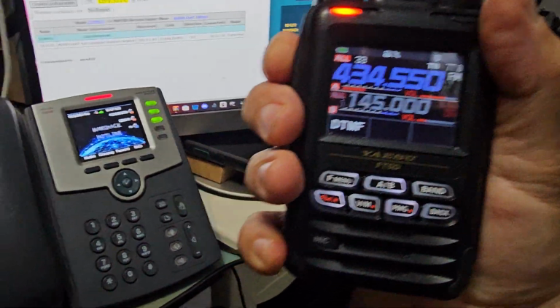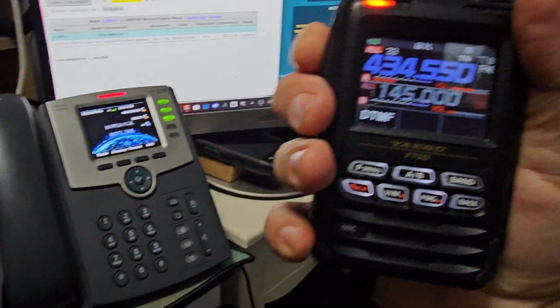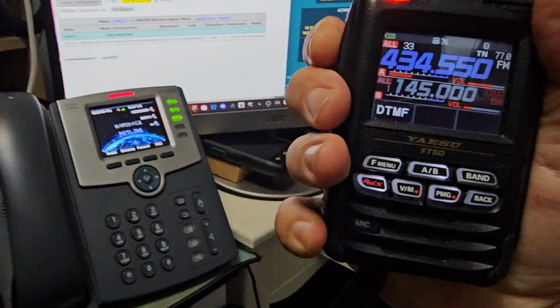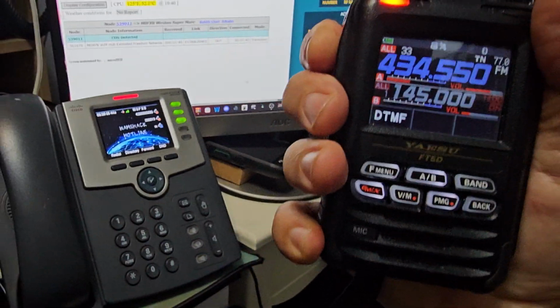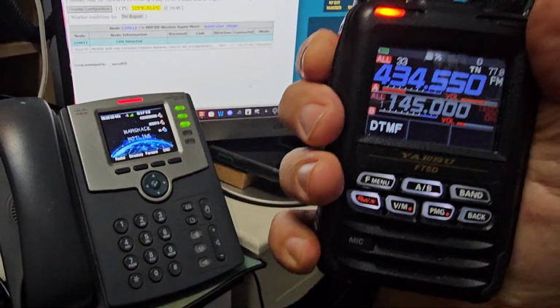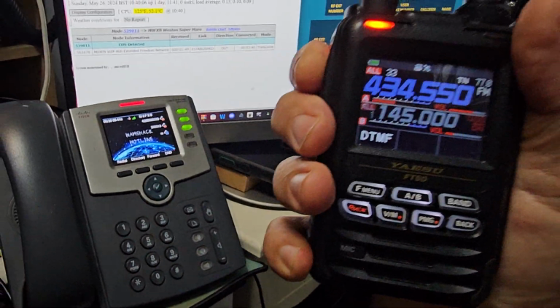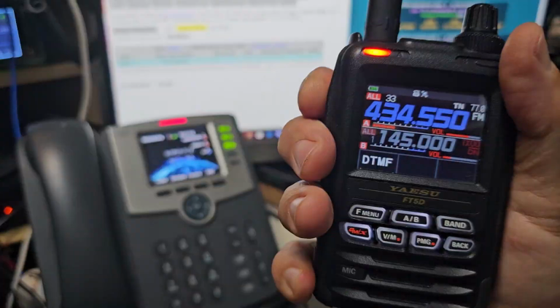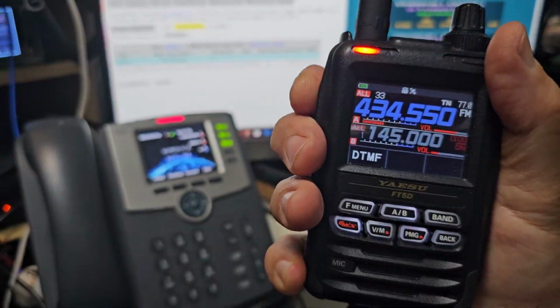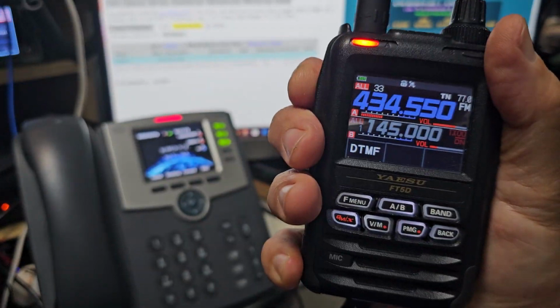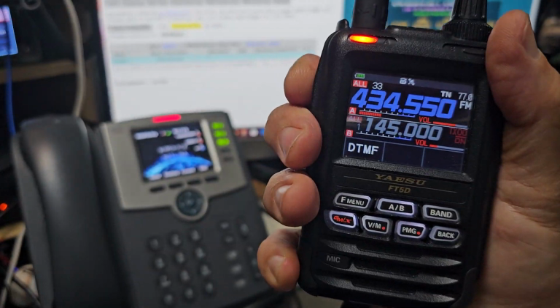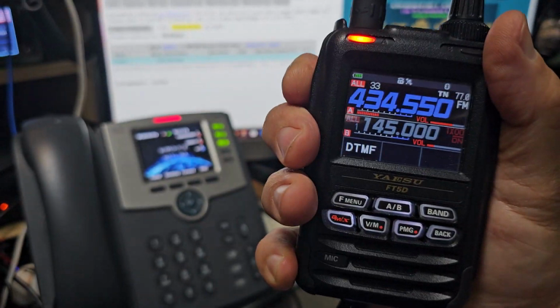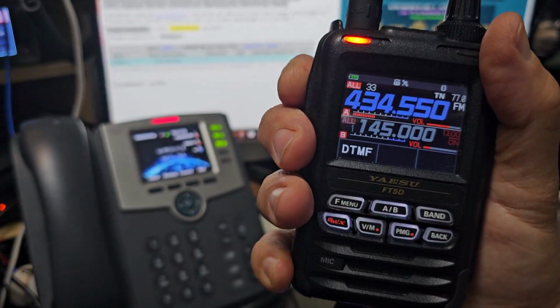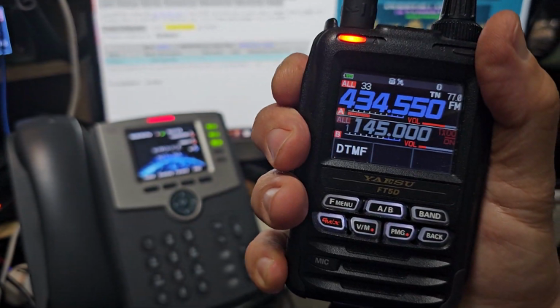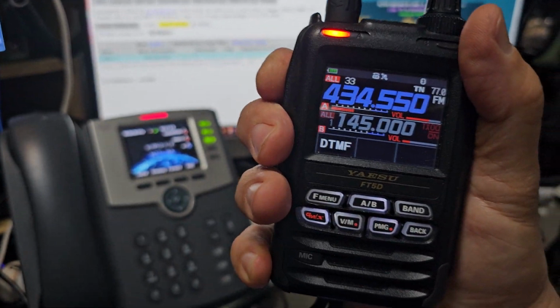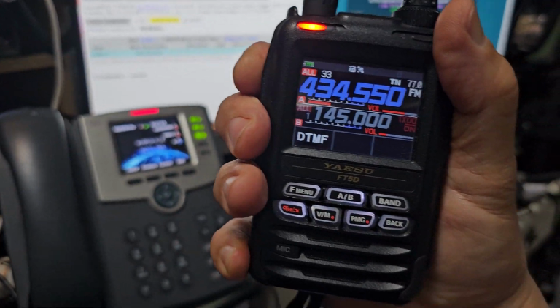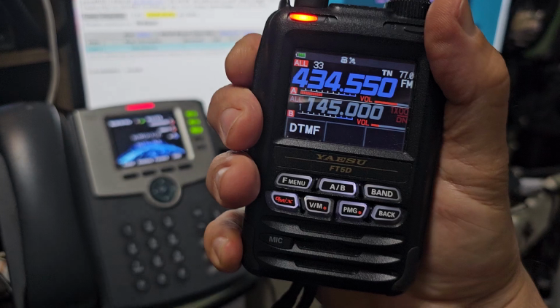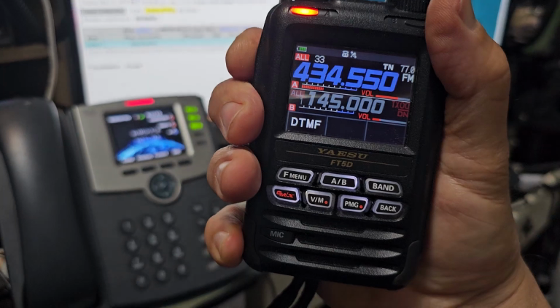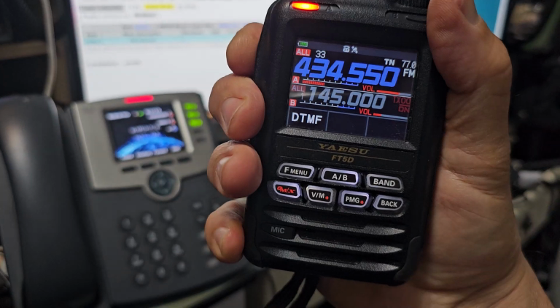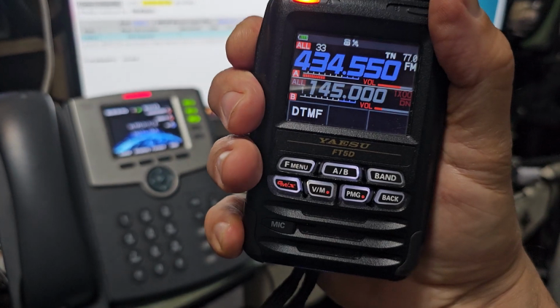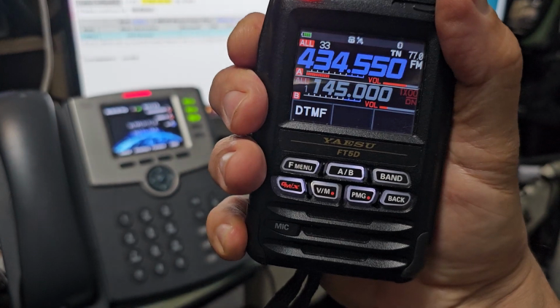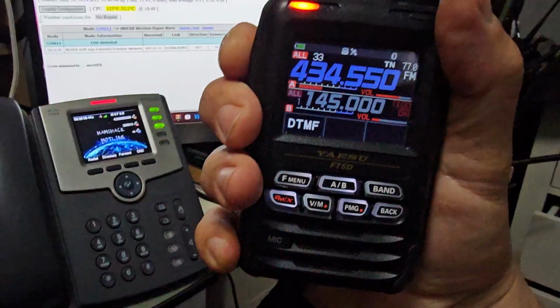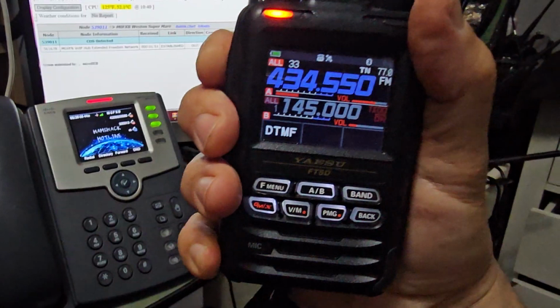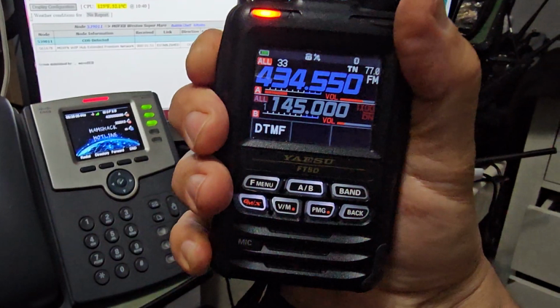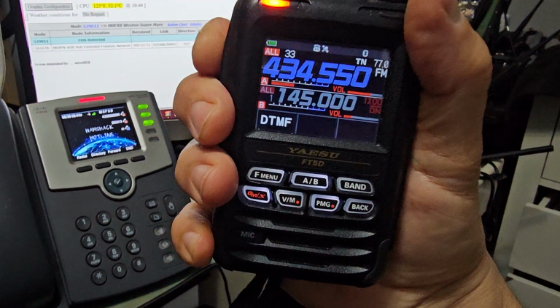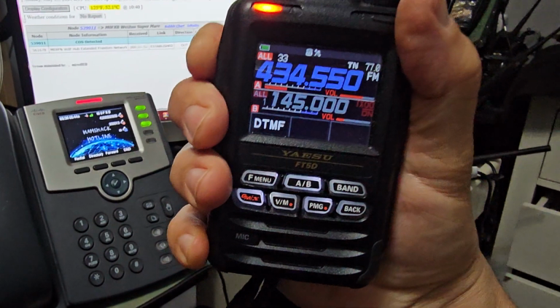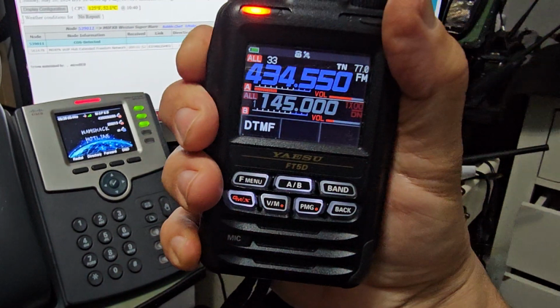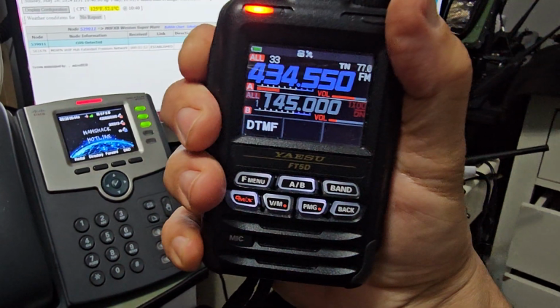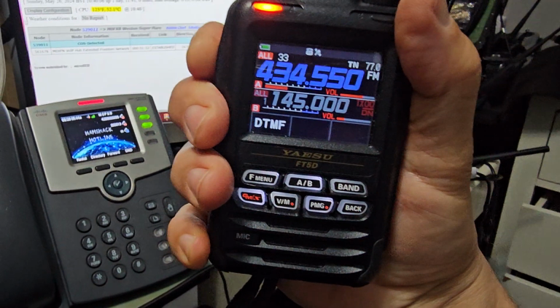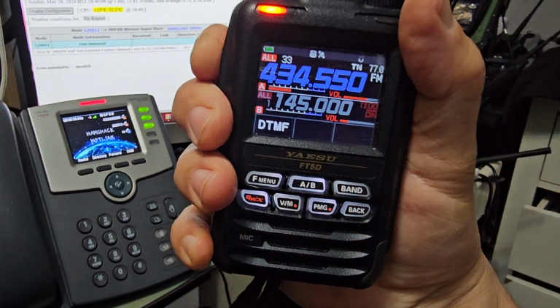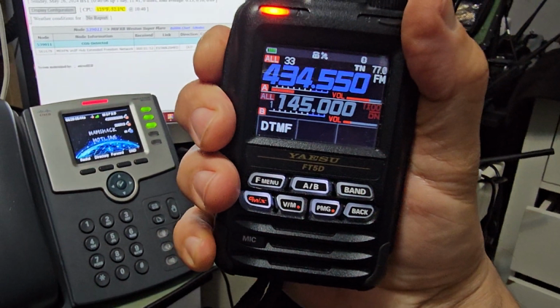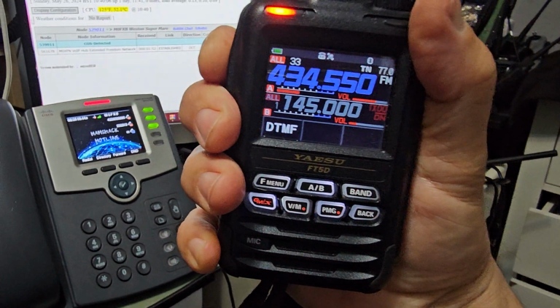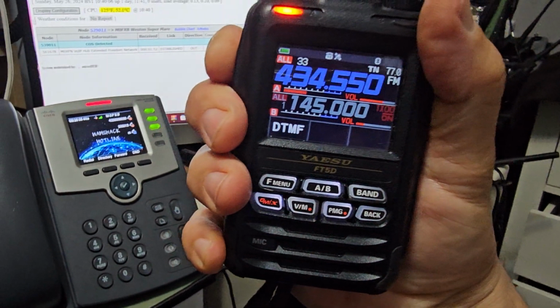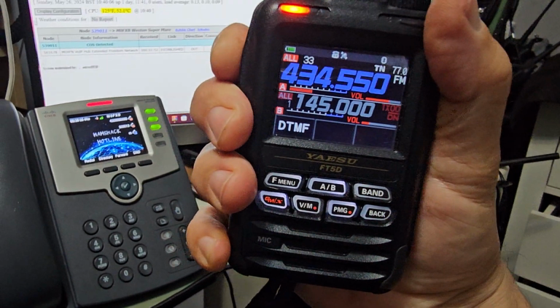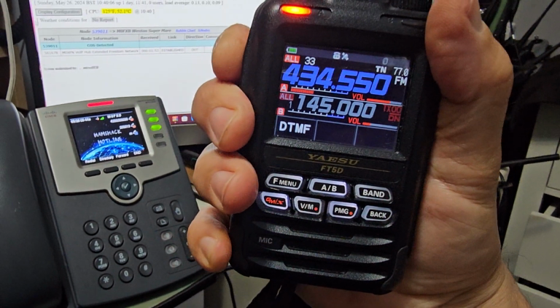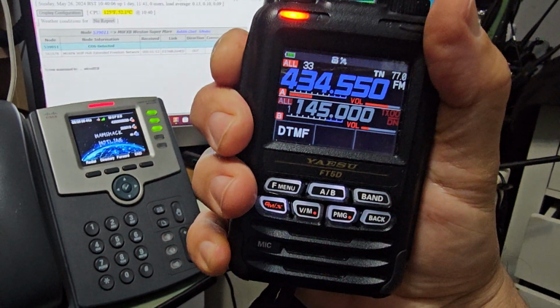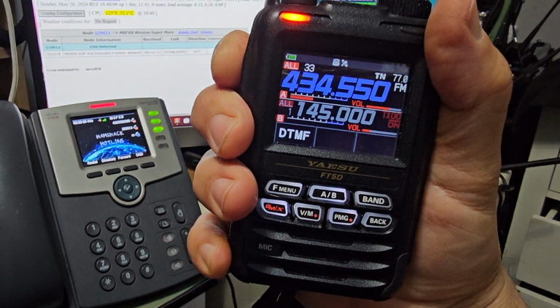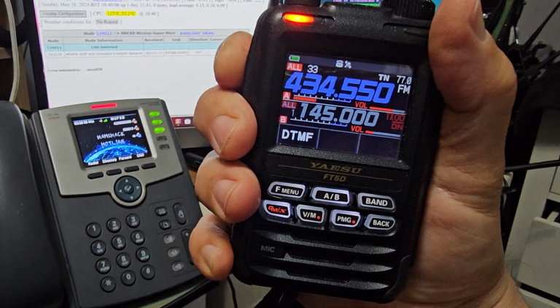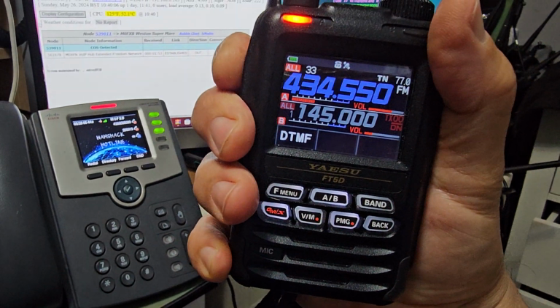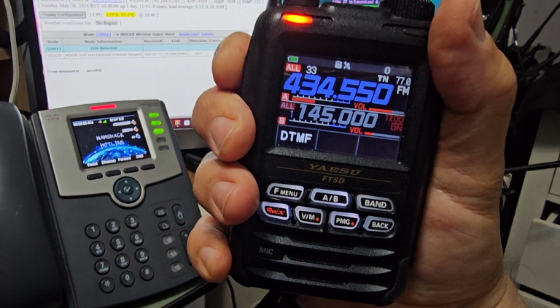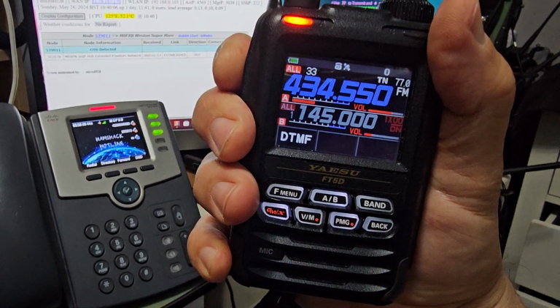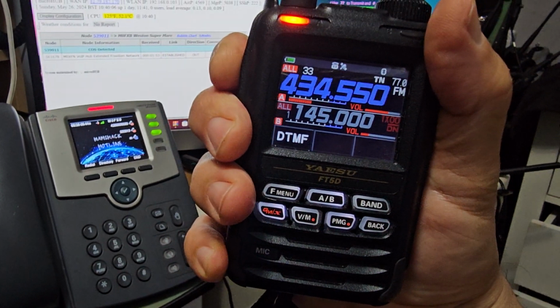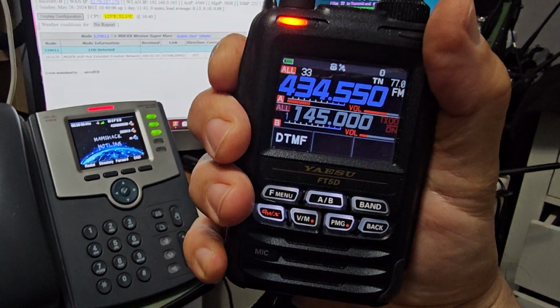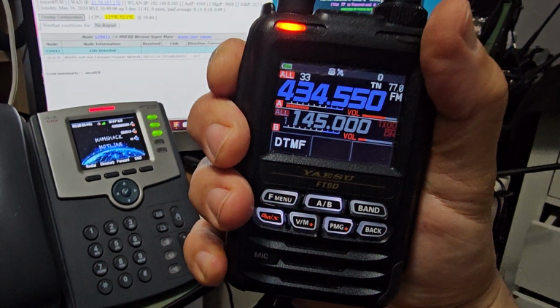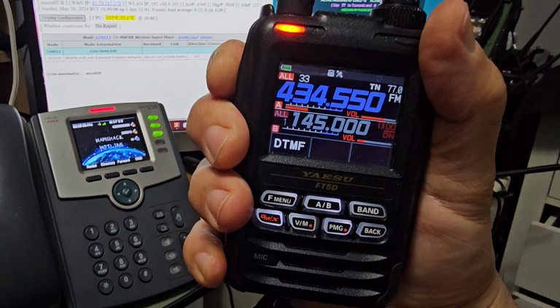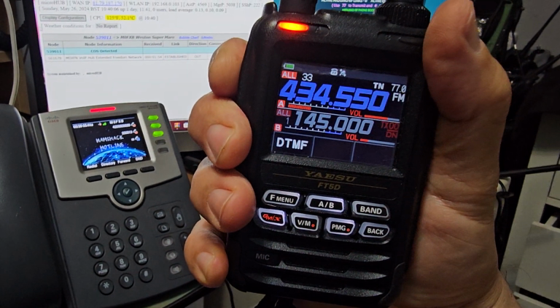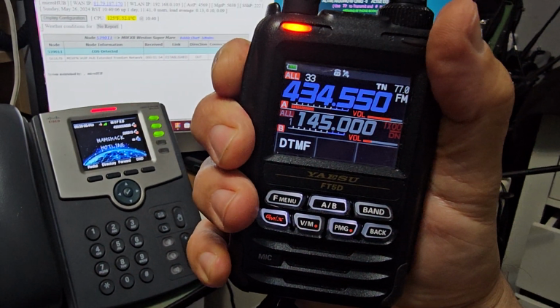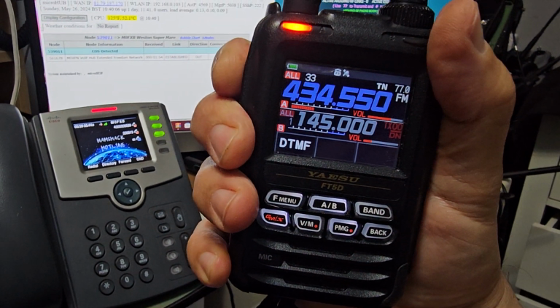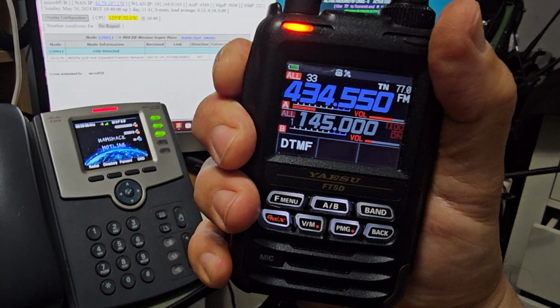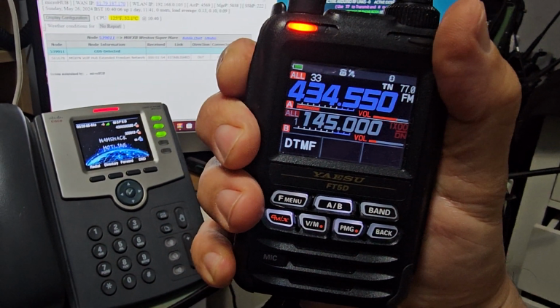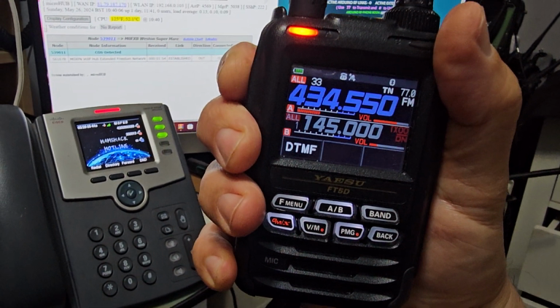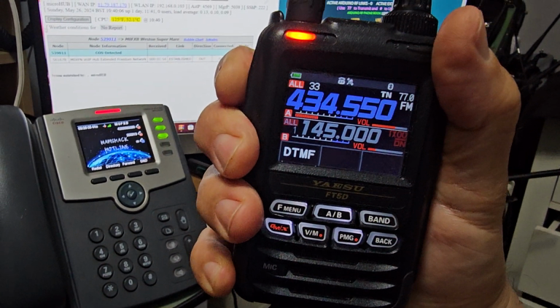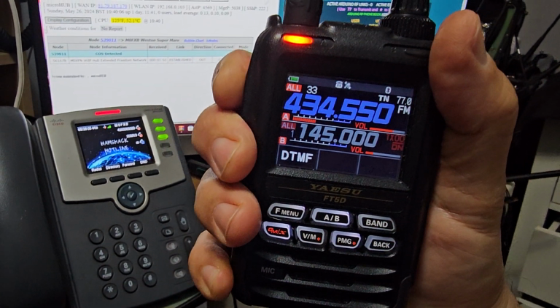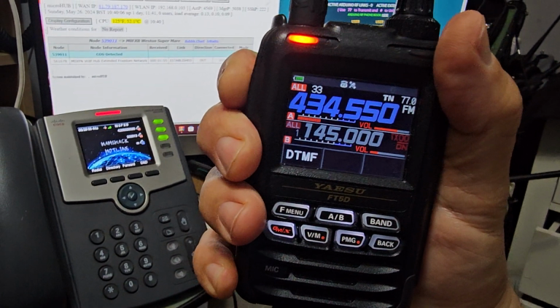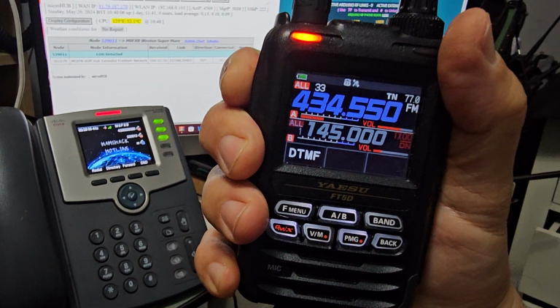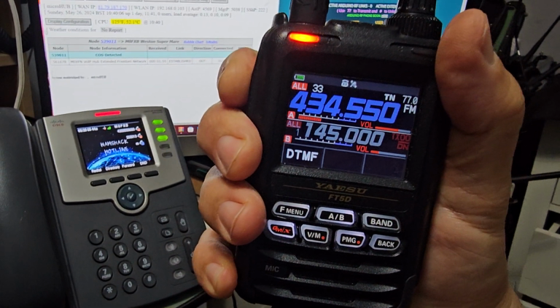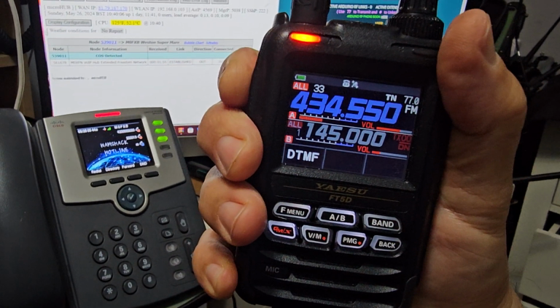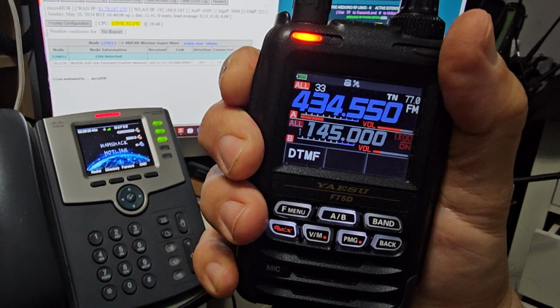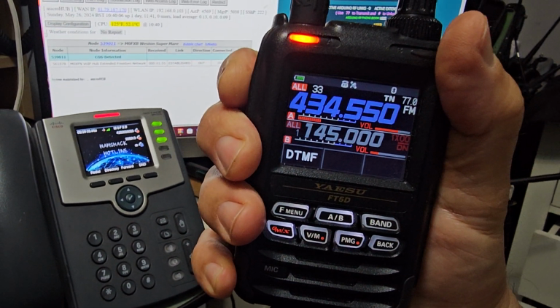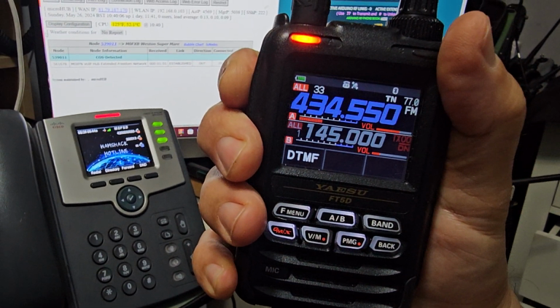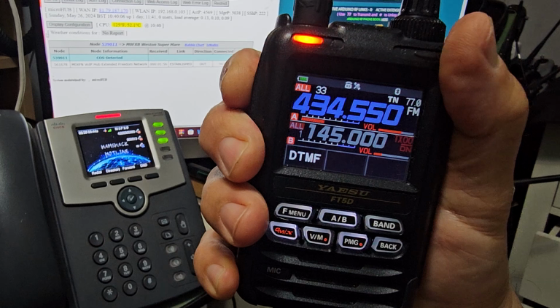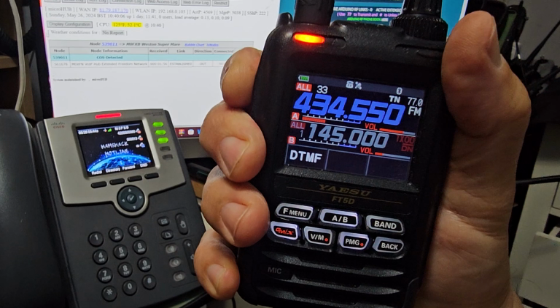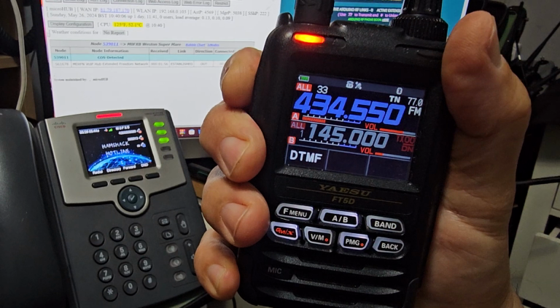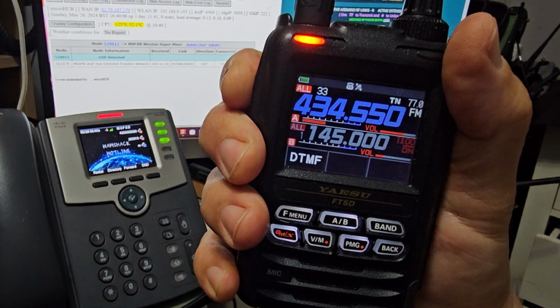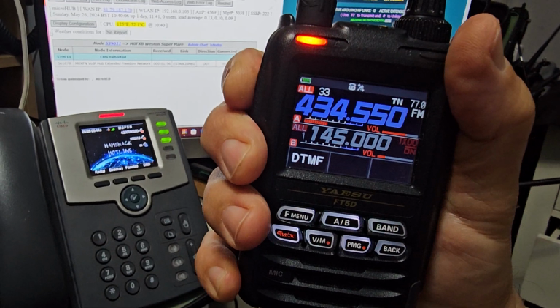Alright, I think we're good to go now Craig. Give us a call, MZero FXB, and remind me of your call sign.